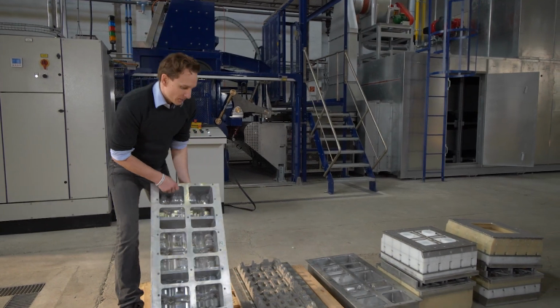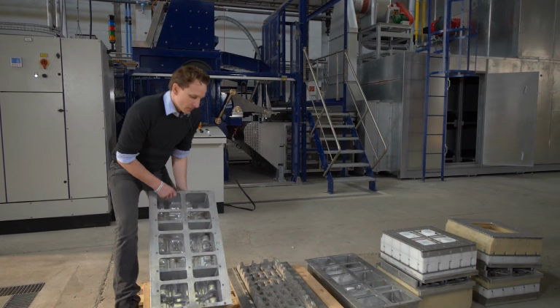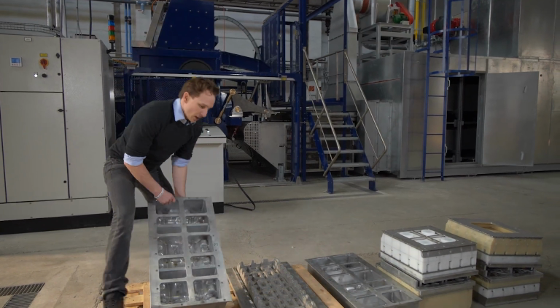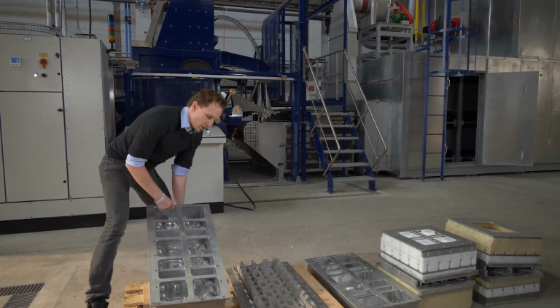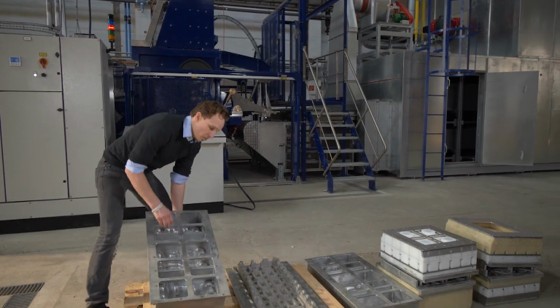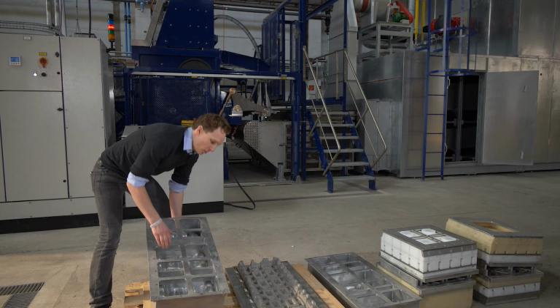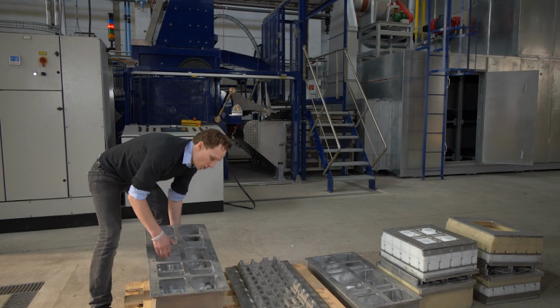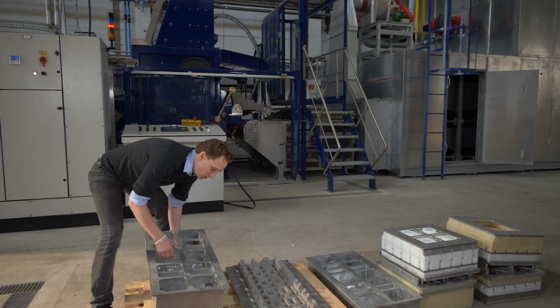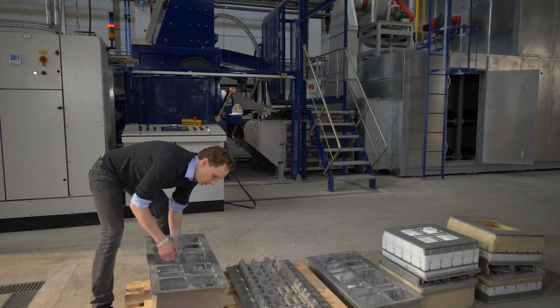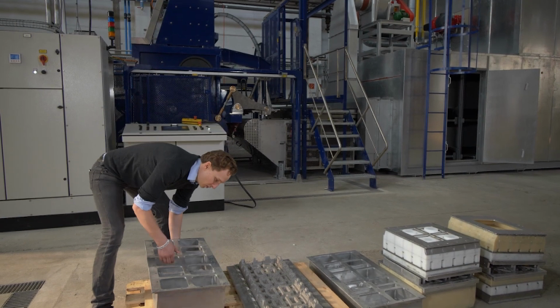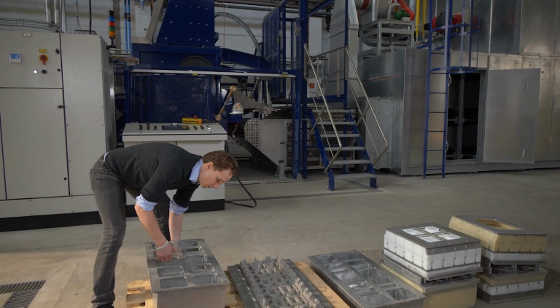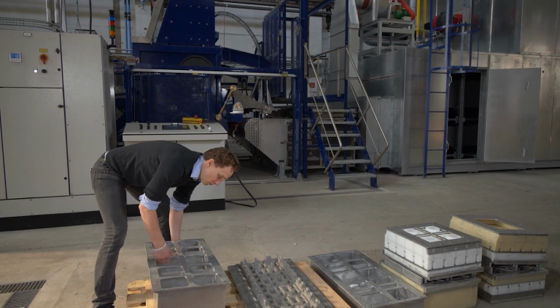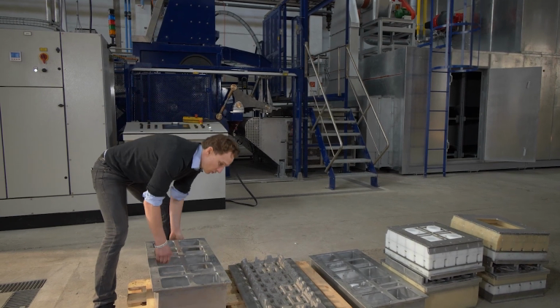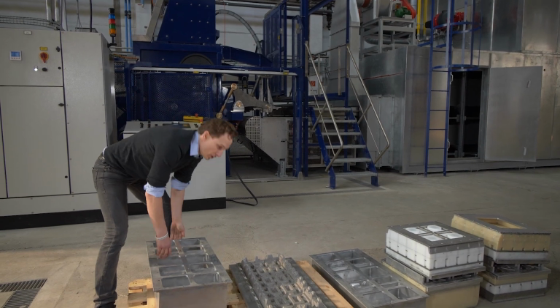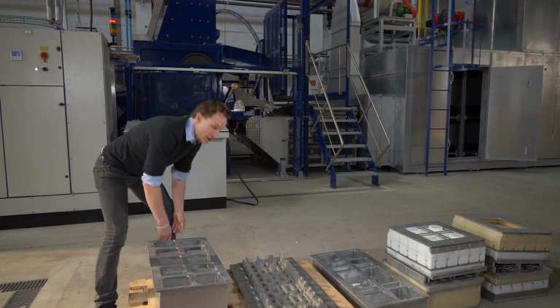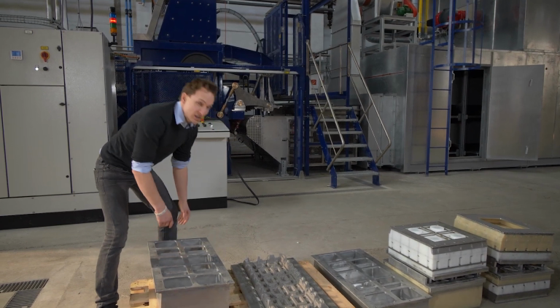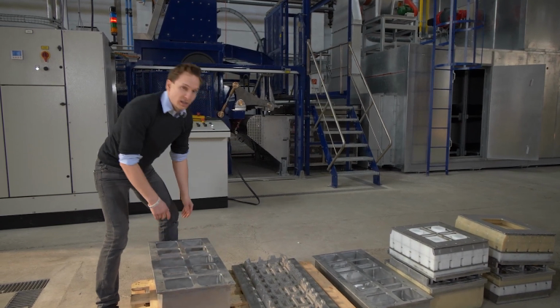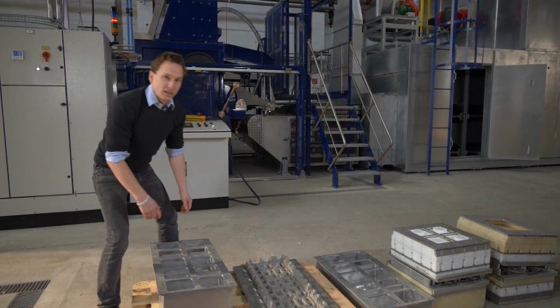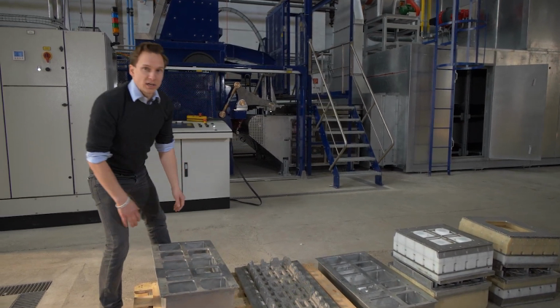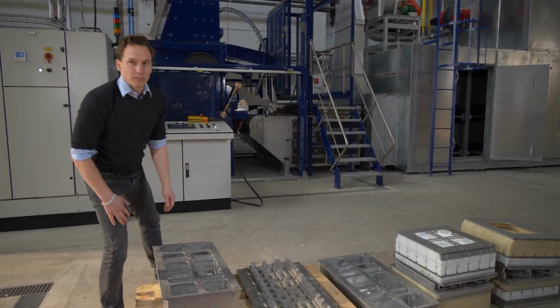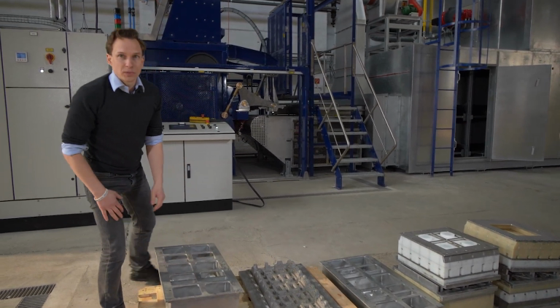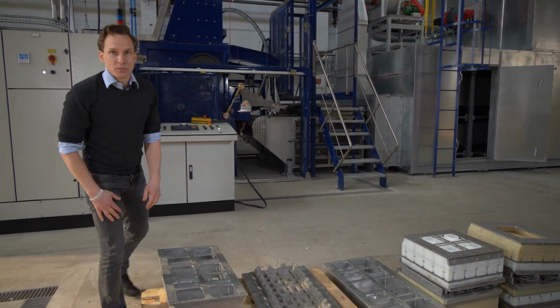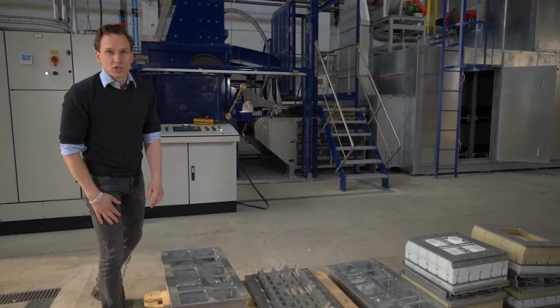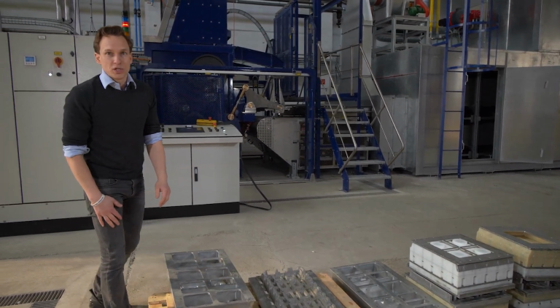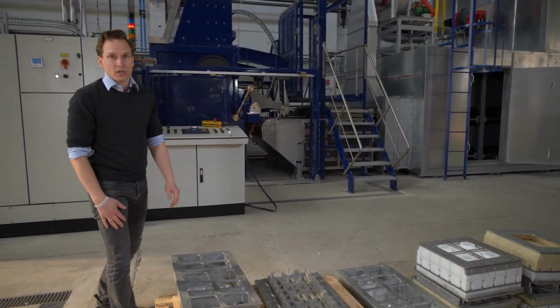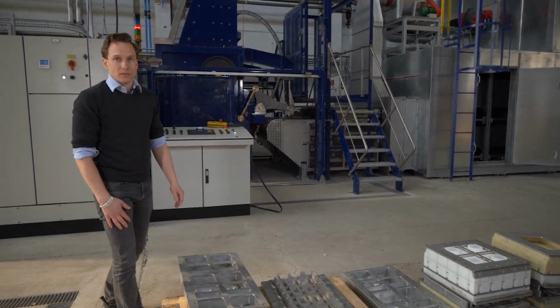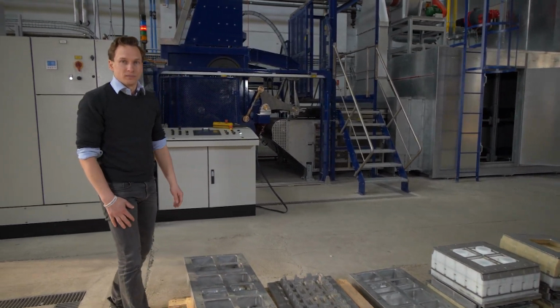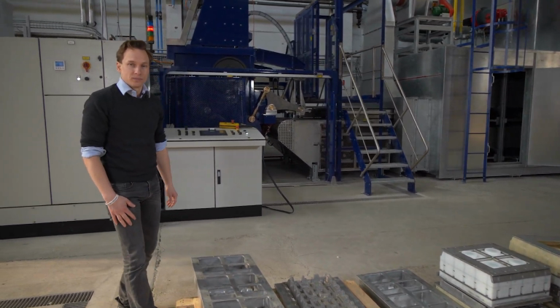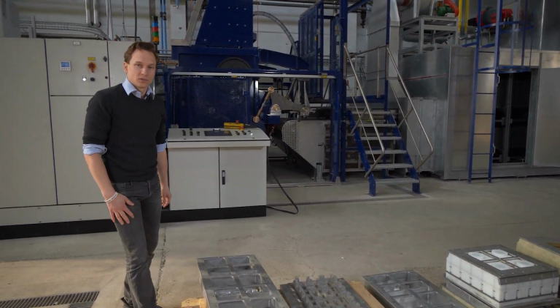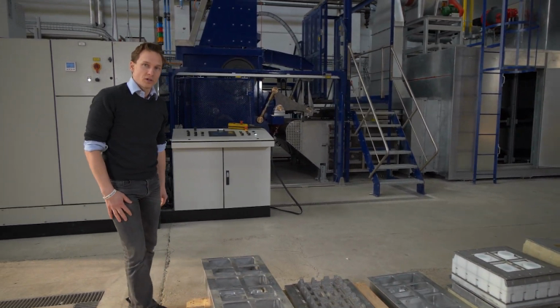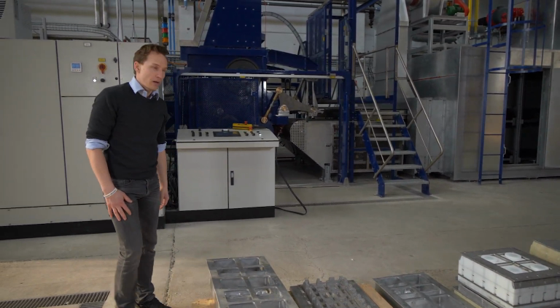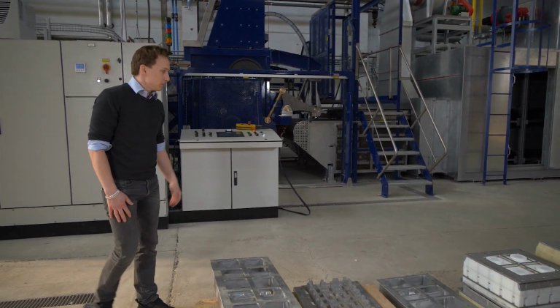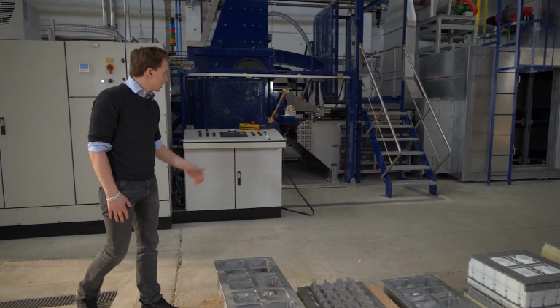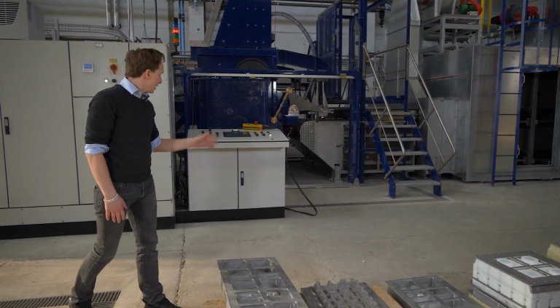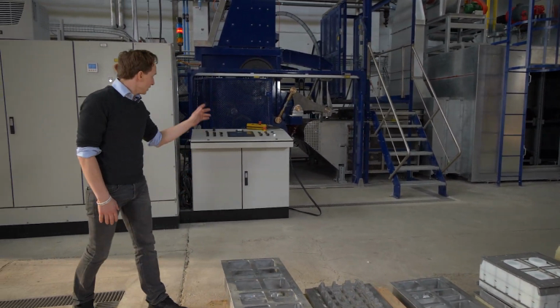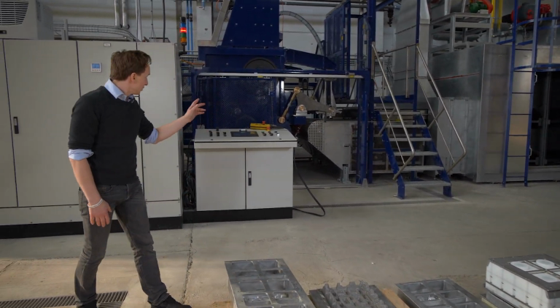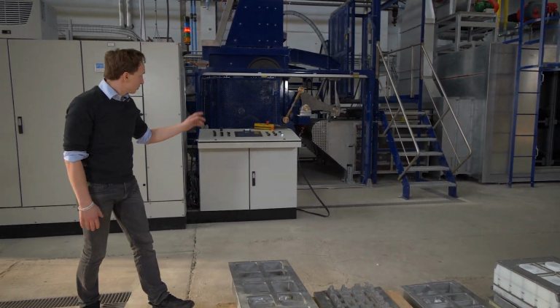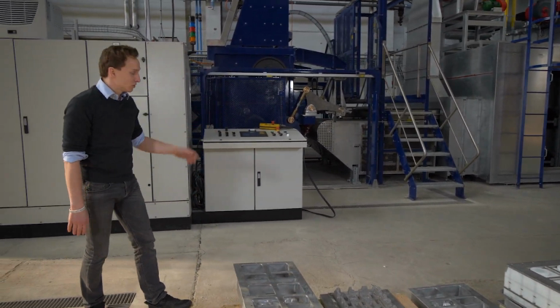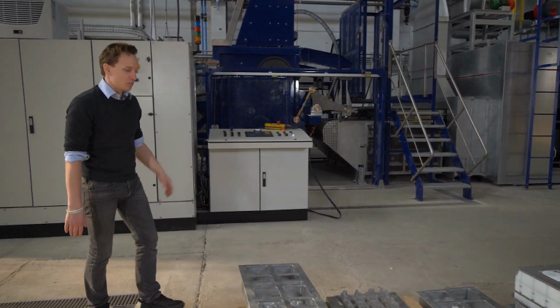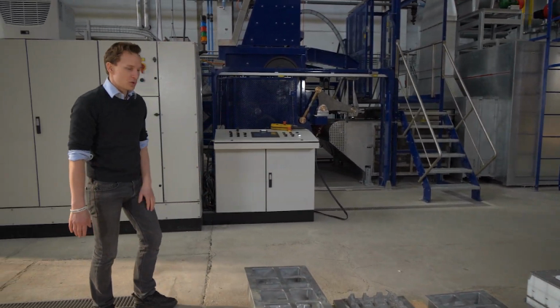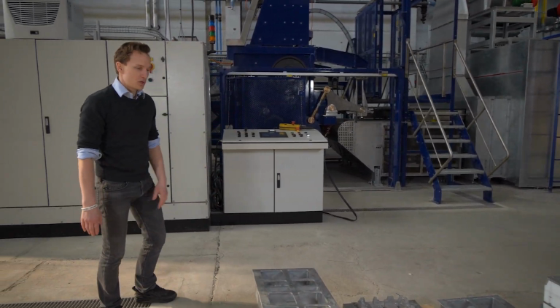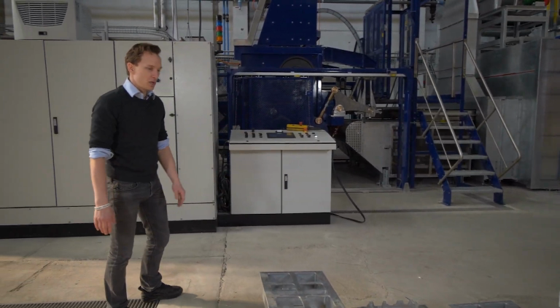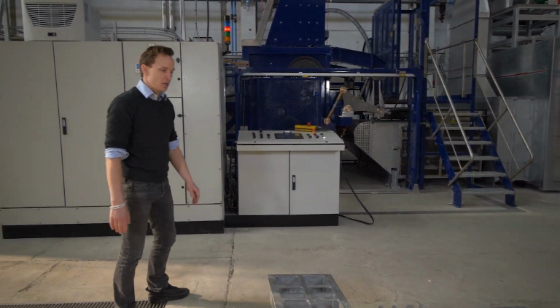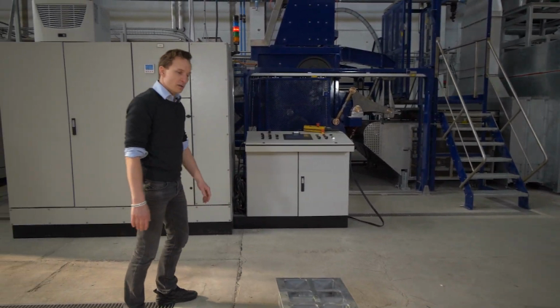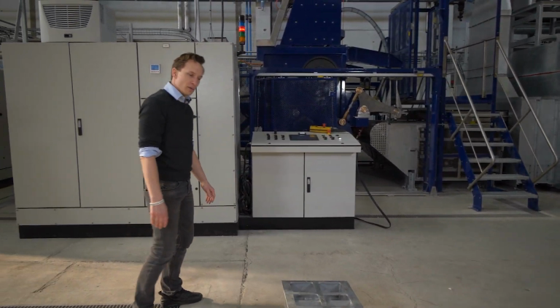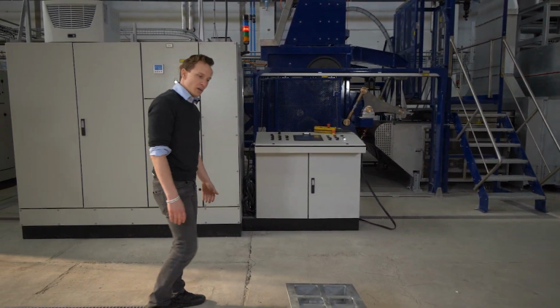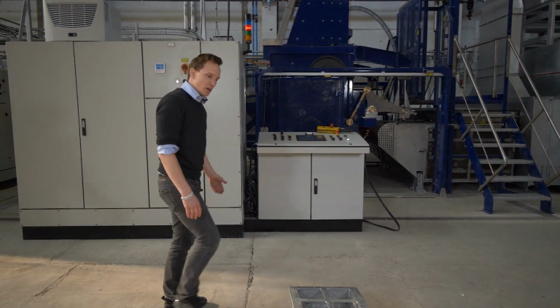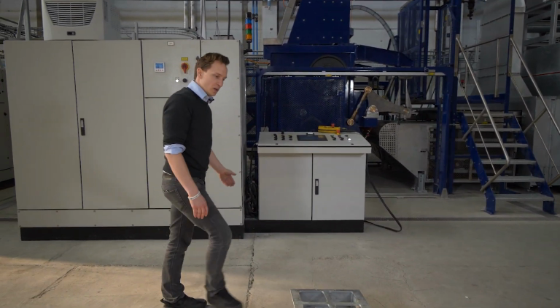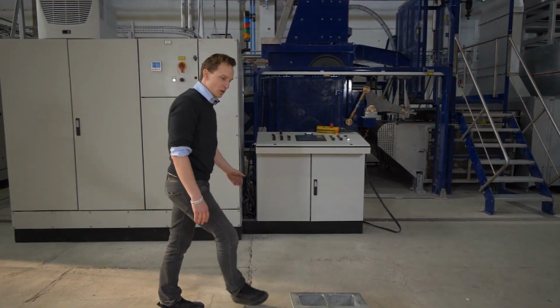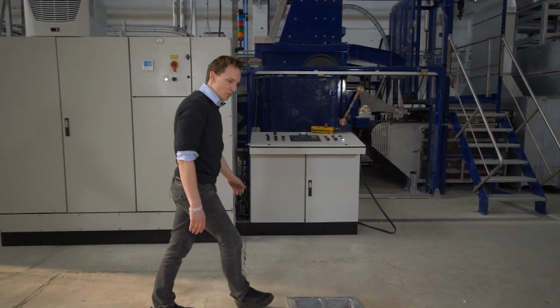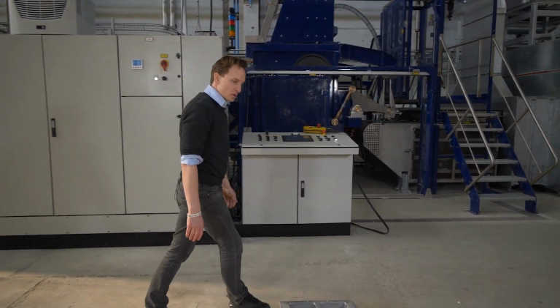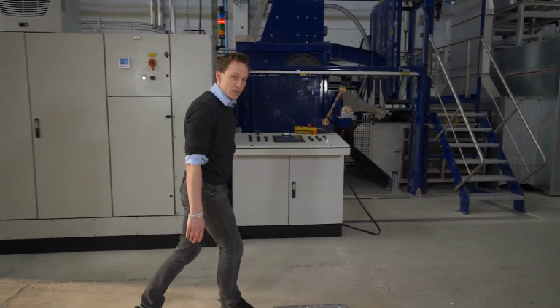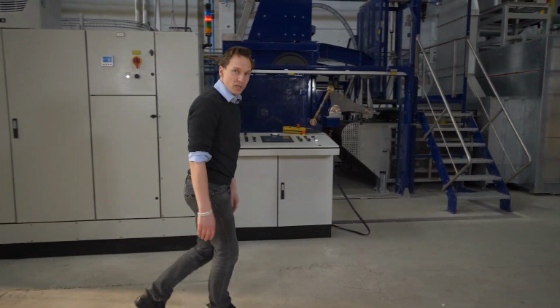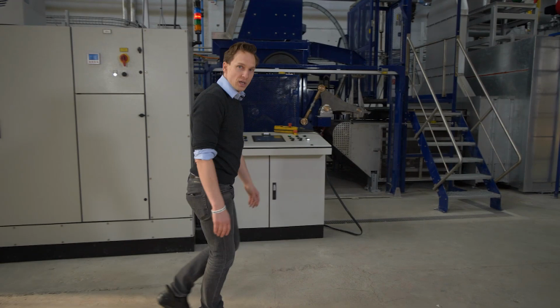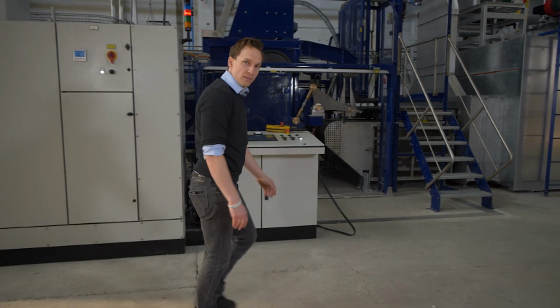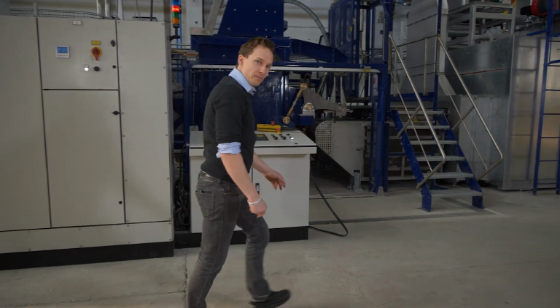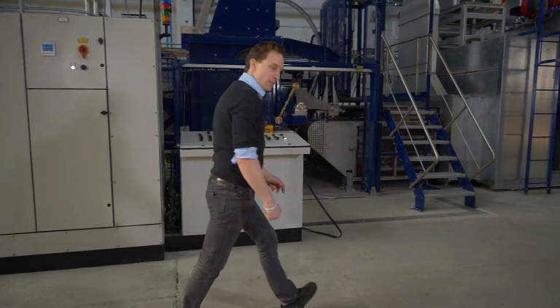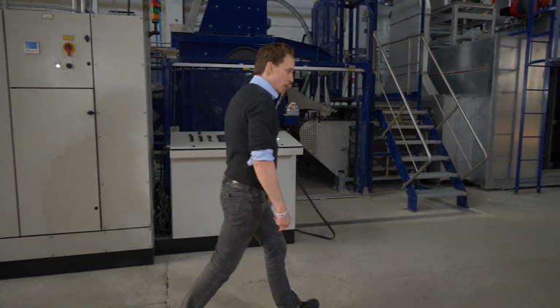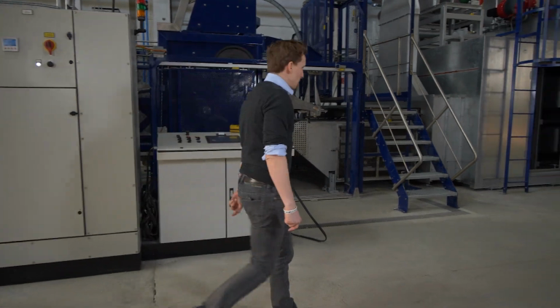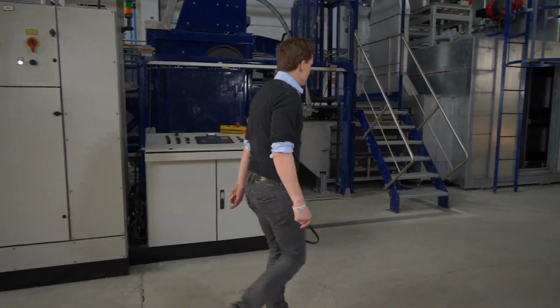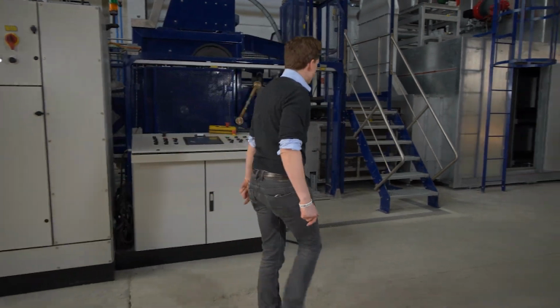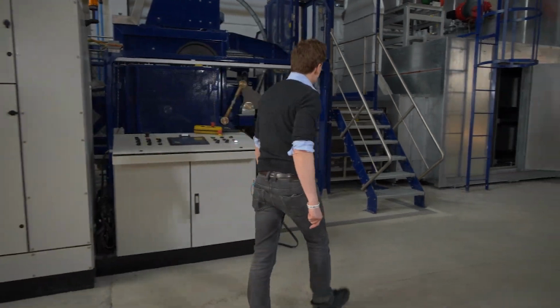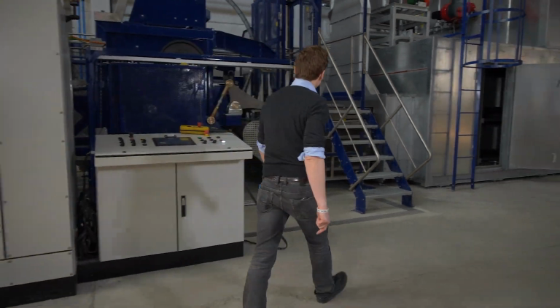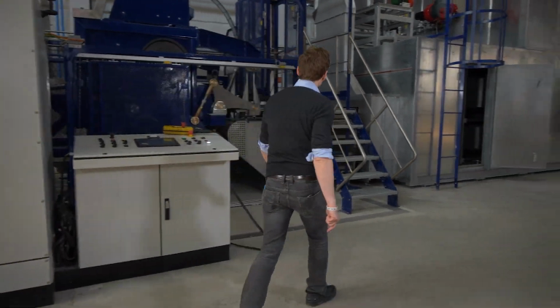At the moment we are setting up the machine, so let me take you to the machine and you will see how it's done.